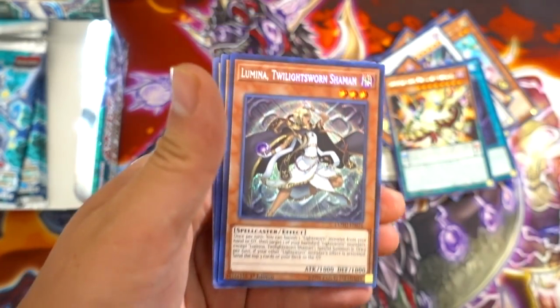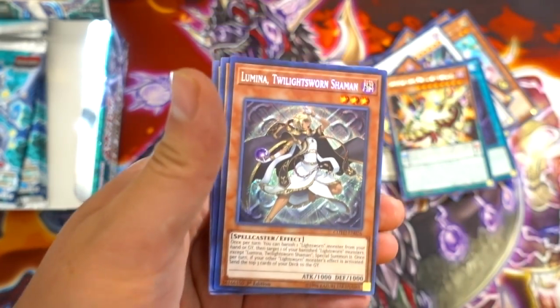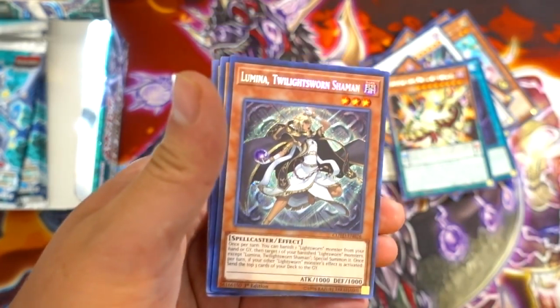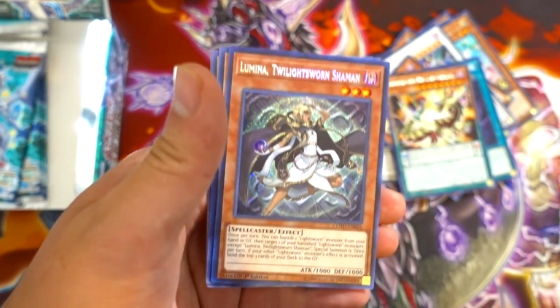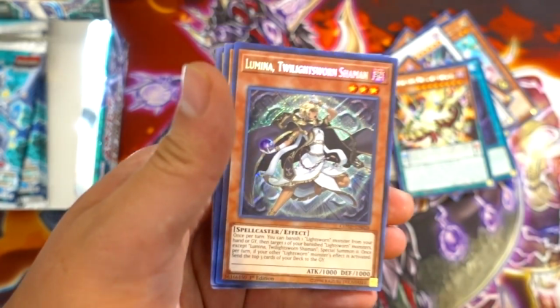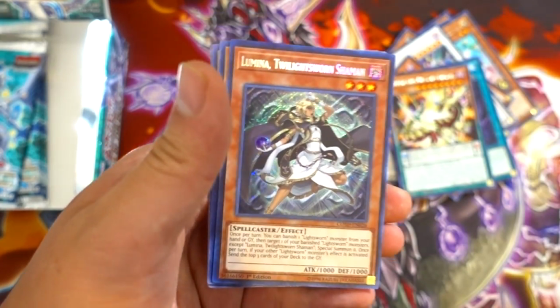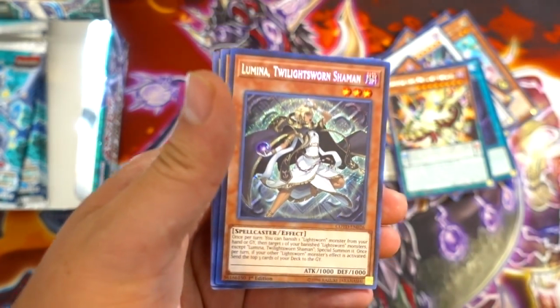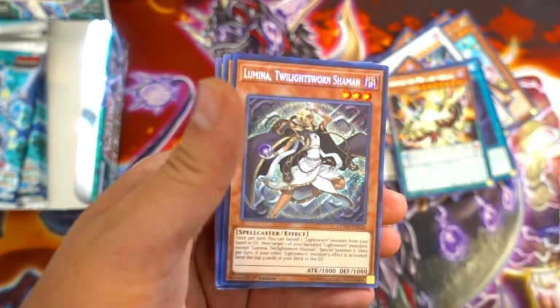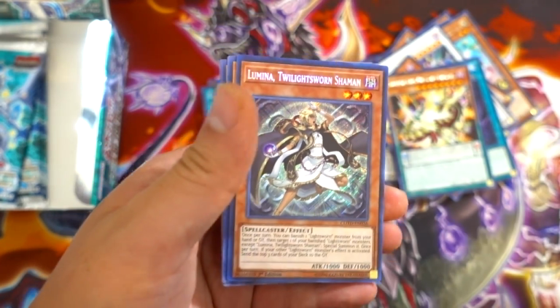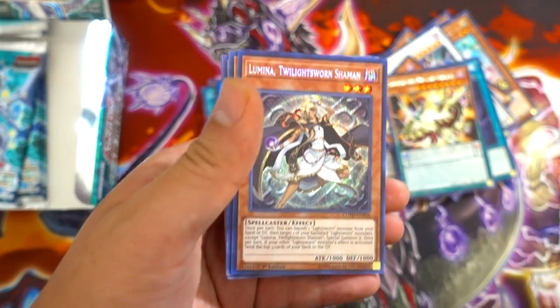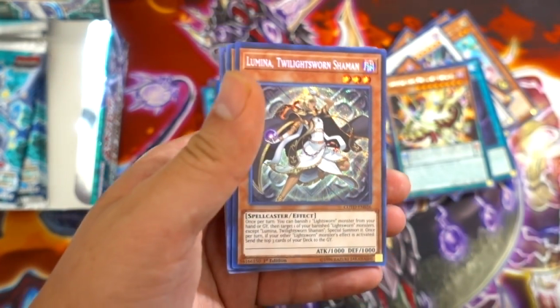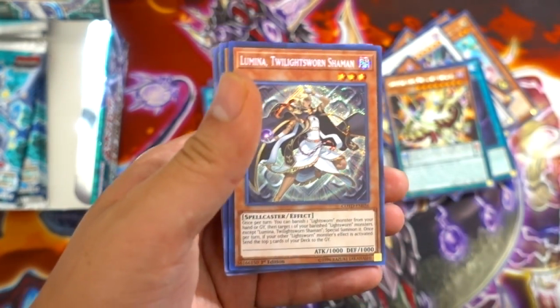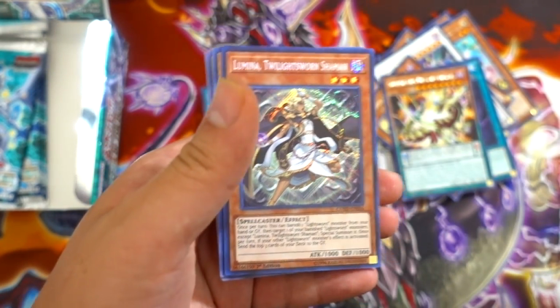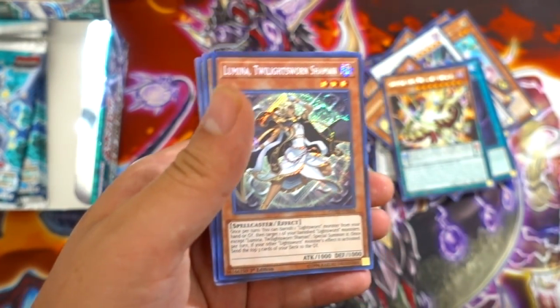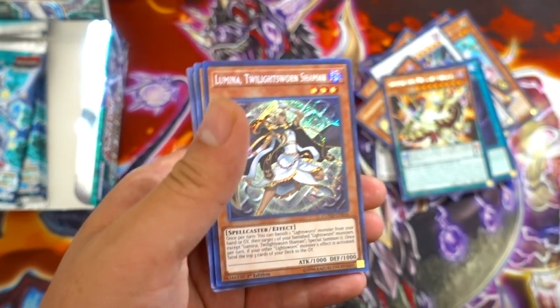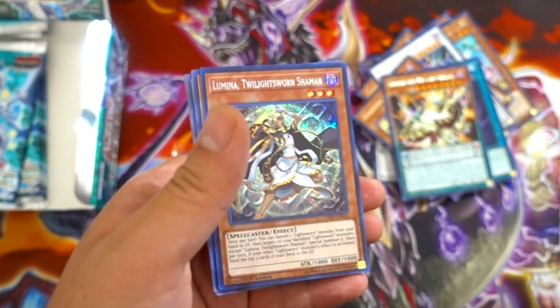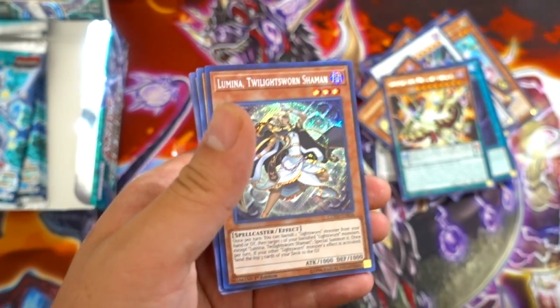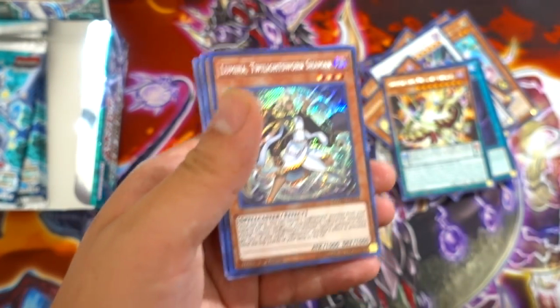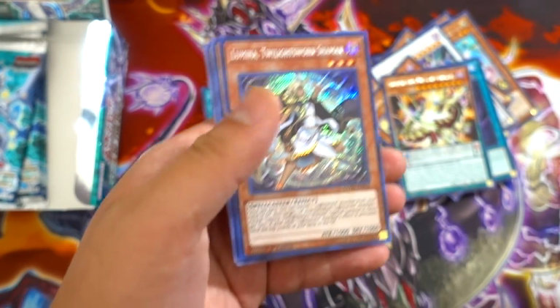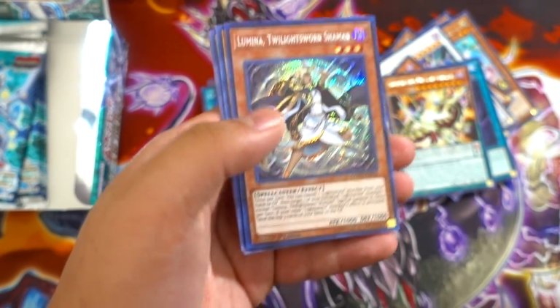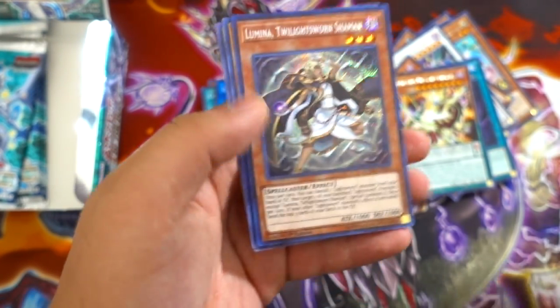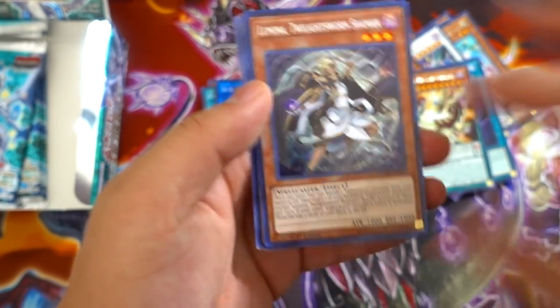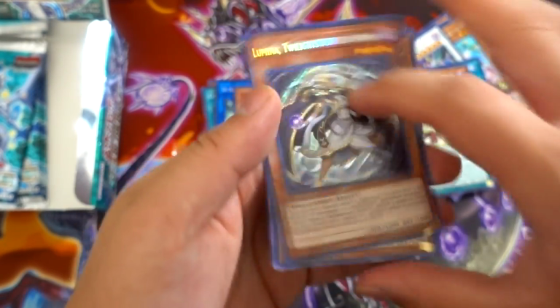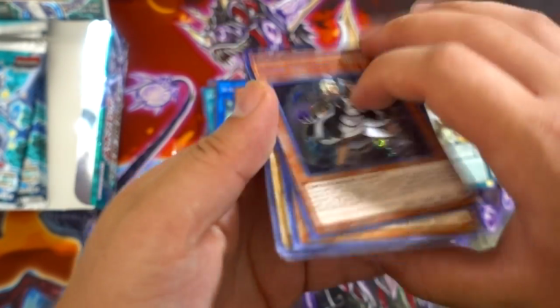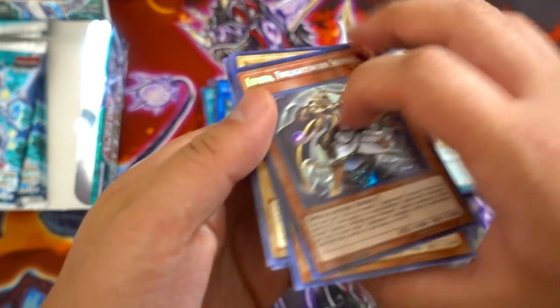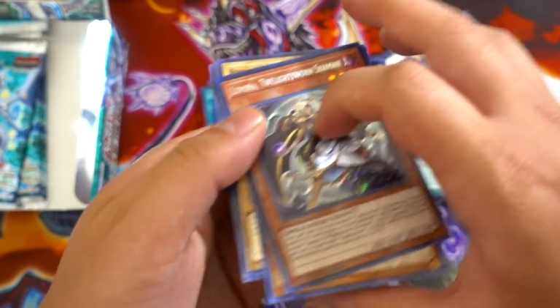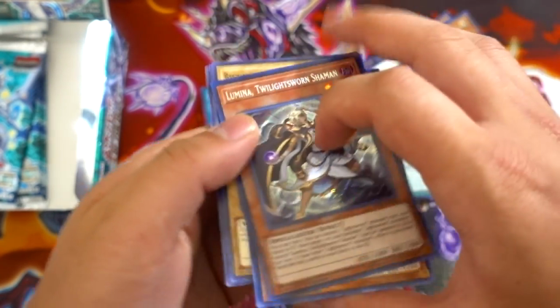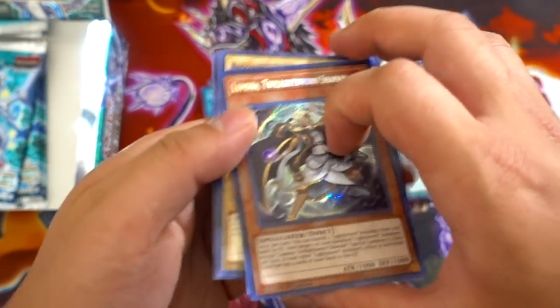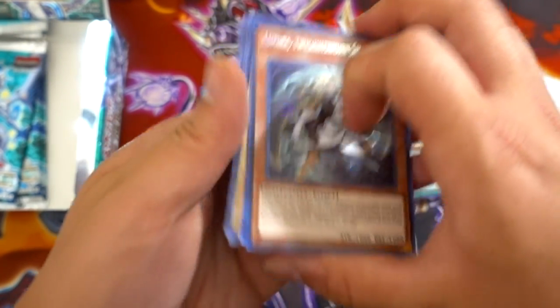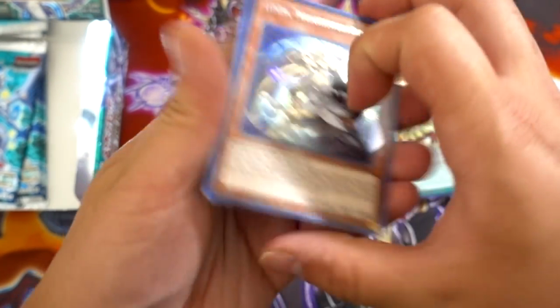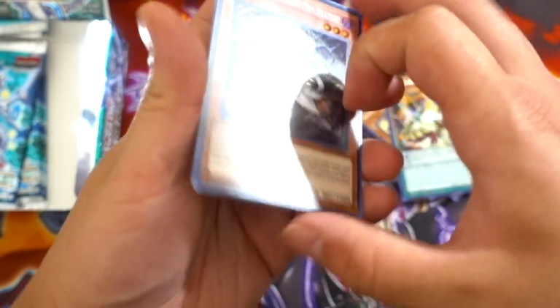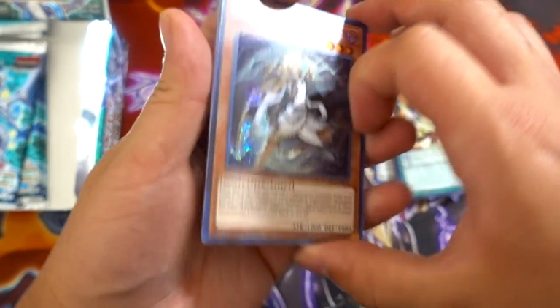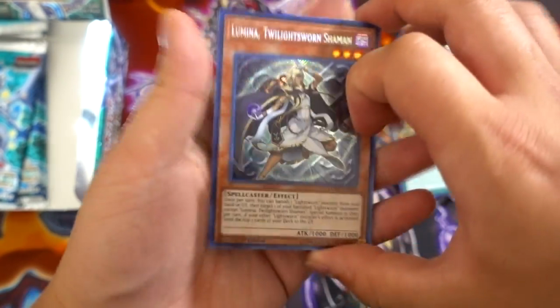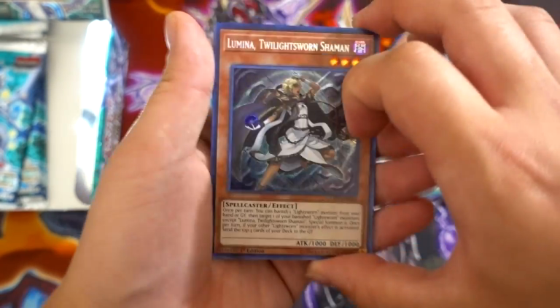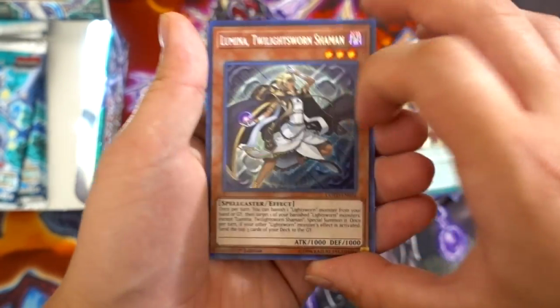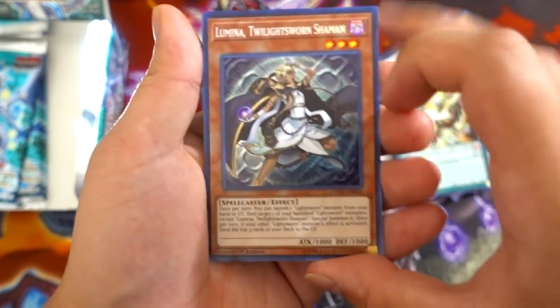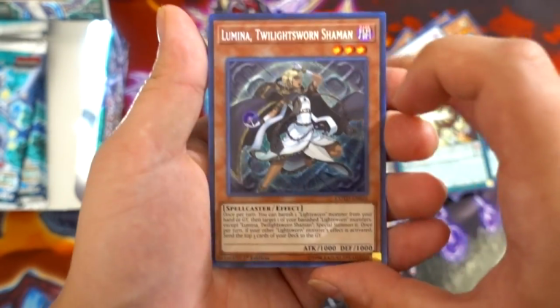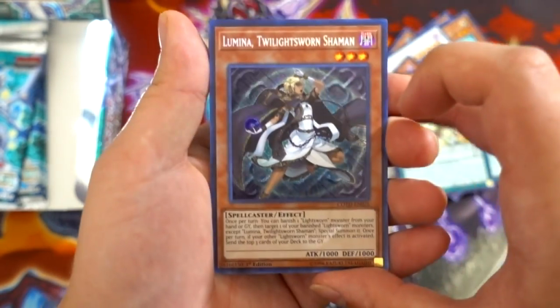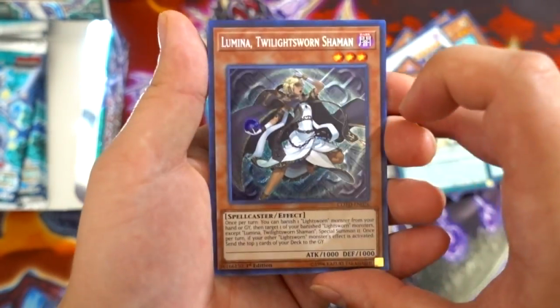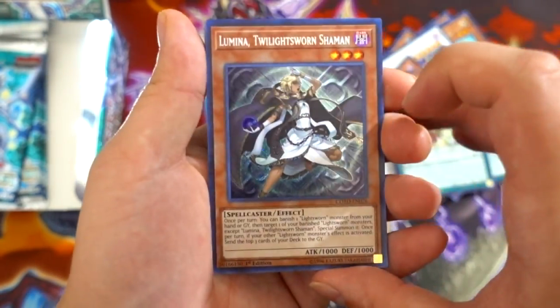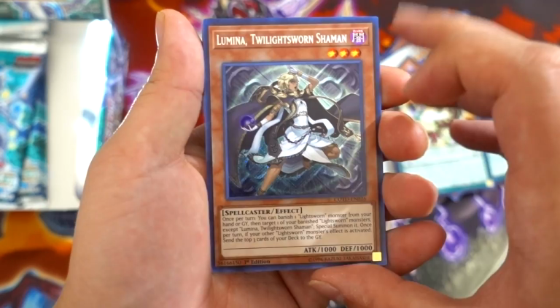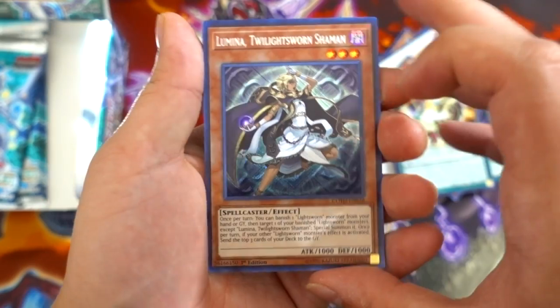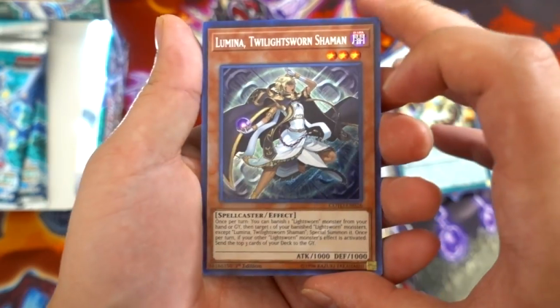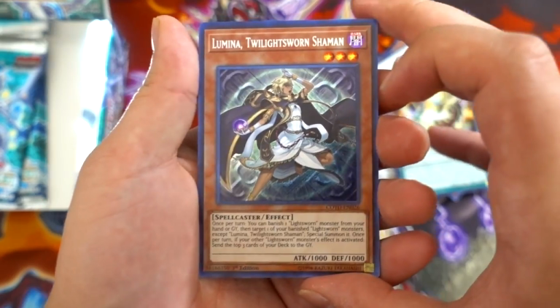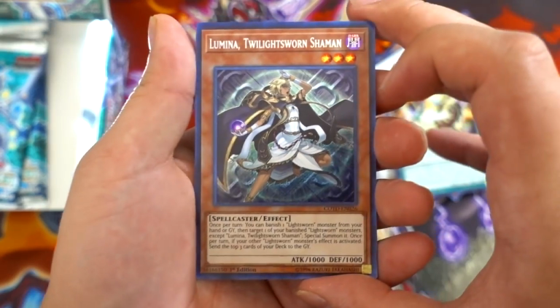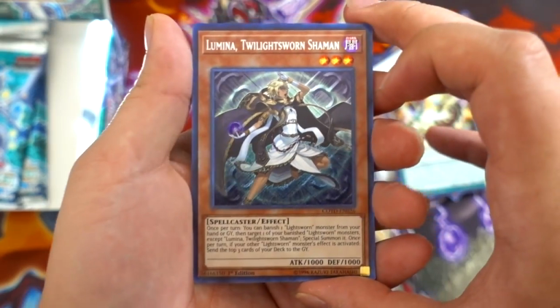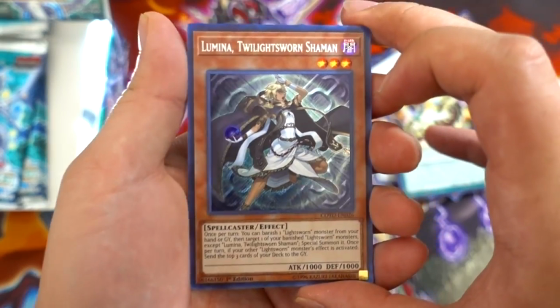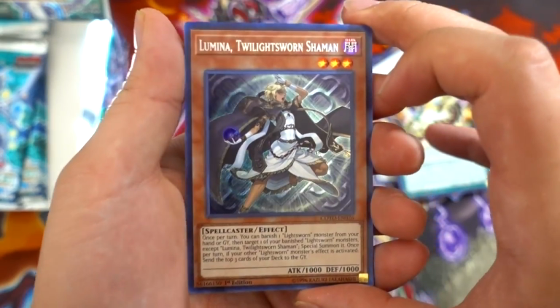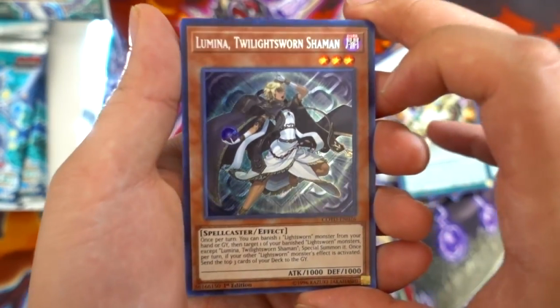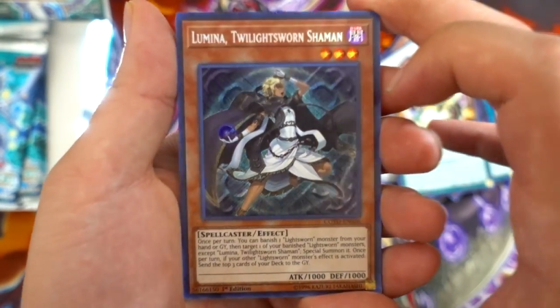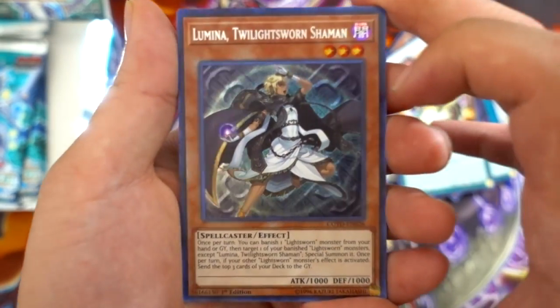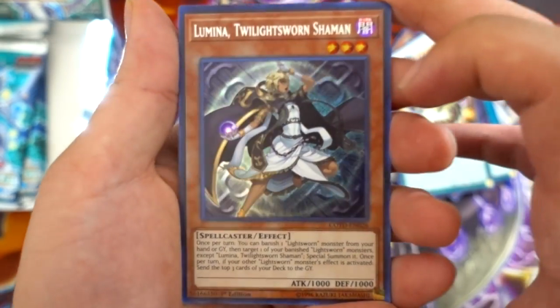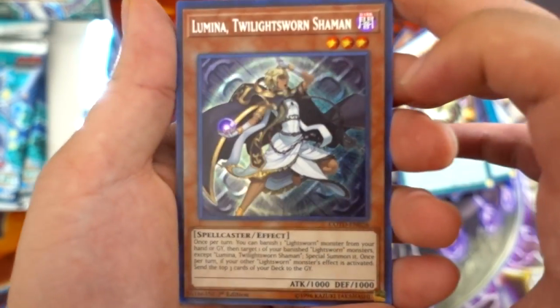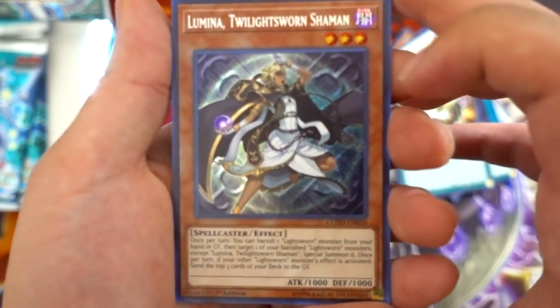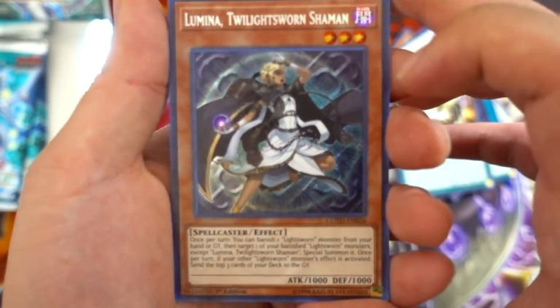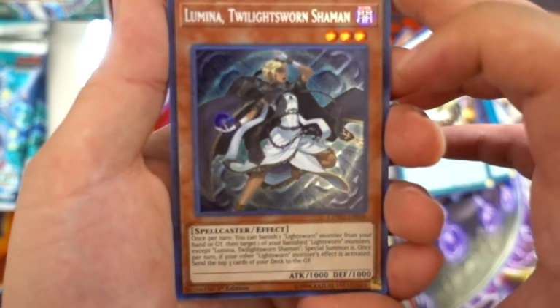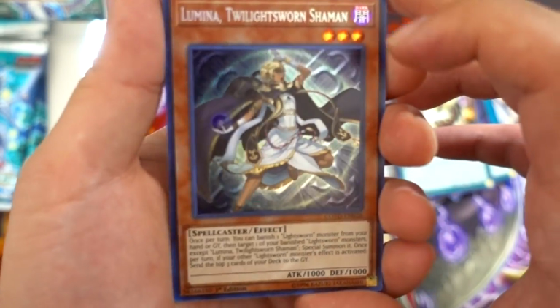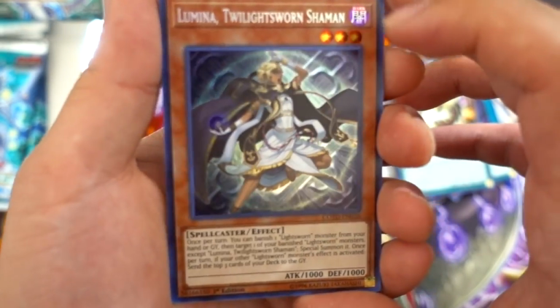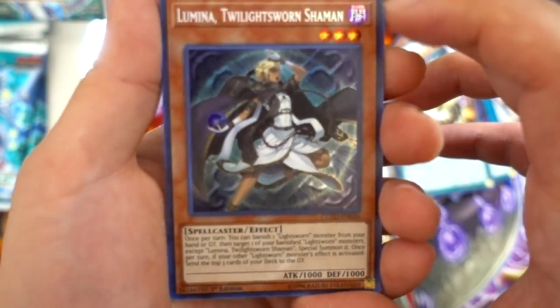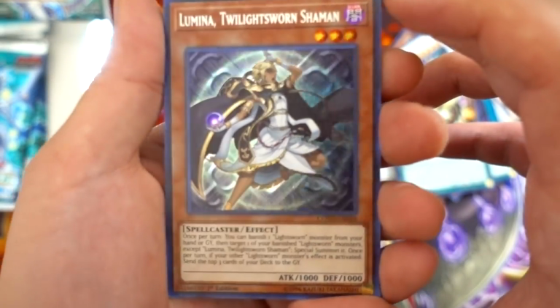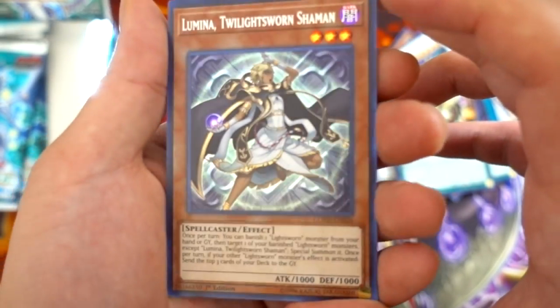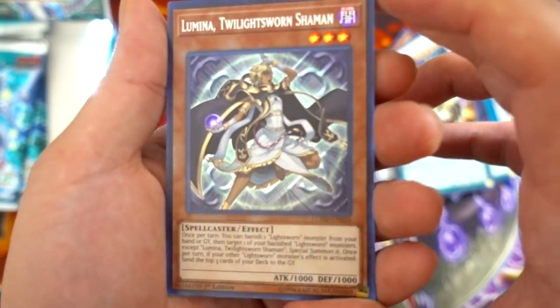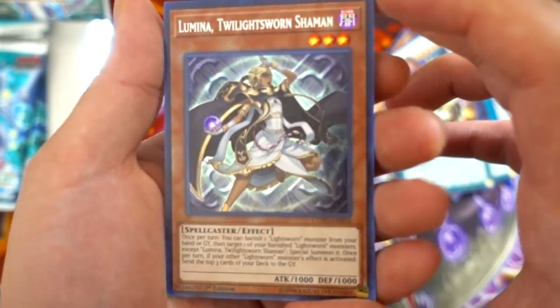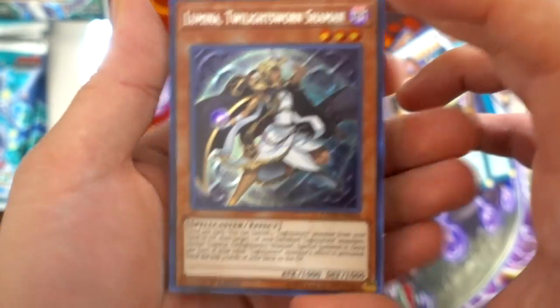Illumina Twilight Sword Enchantment! What did I tell you guys — we pulled Illumina! This card looks absolutely gorgeous.